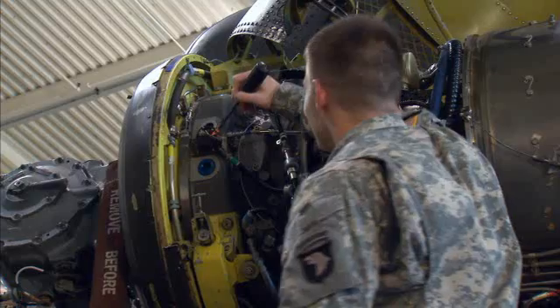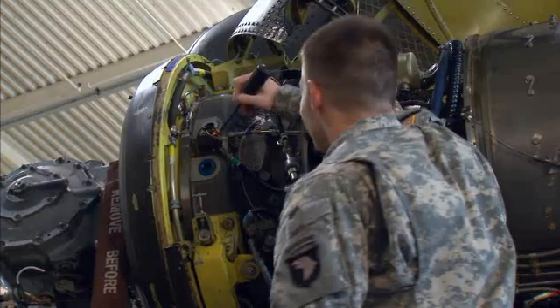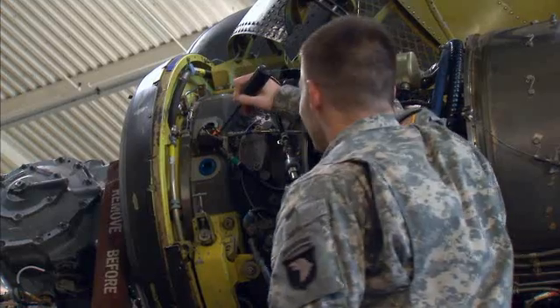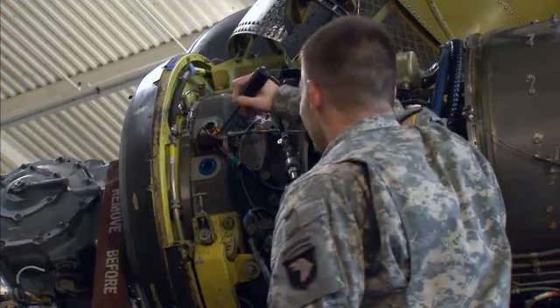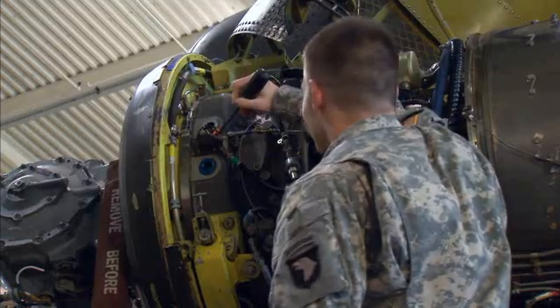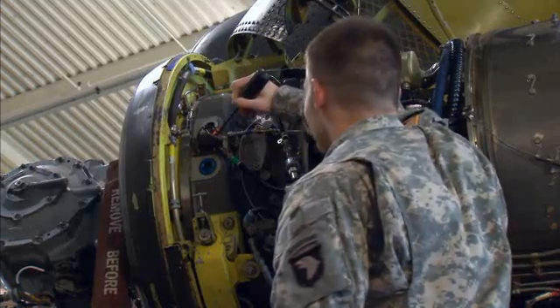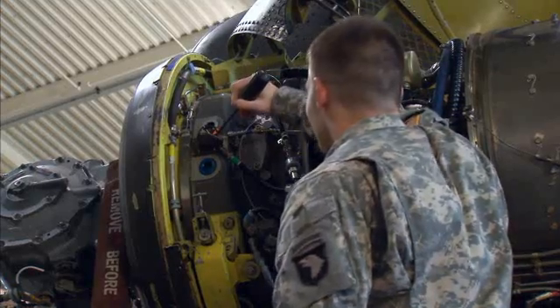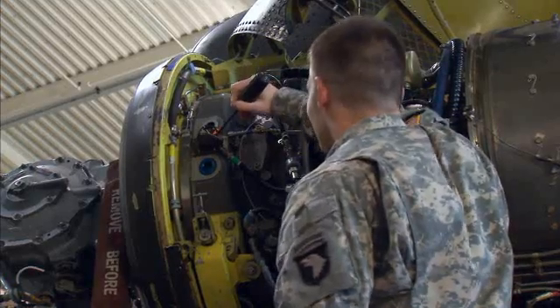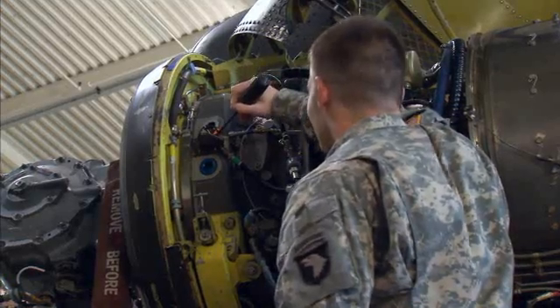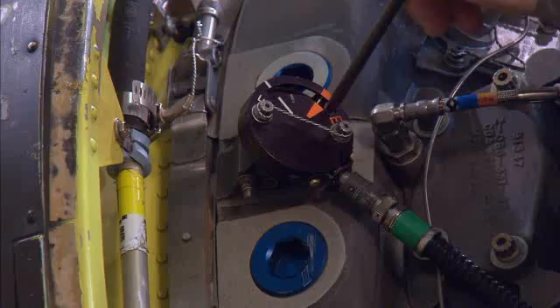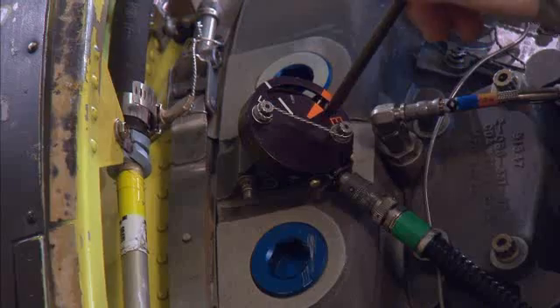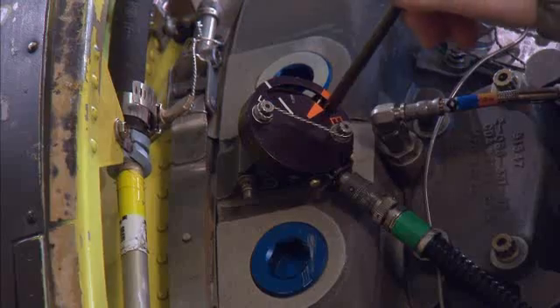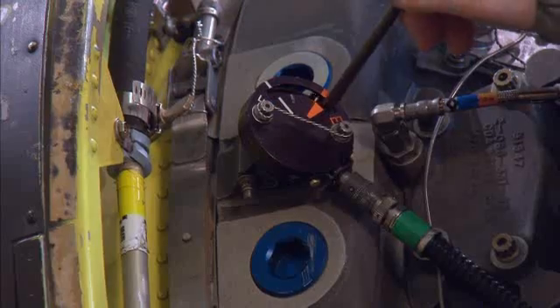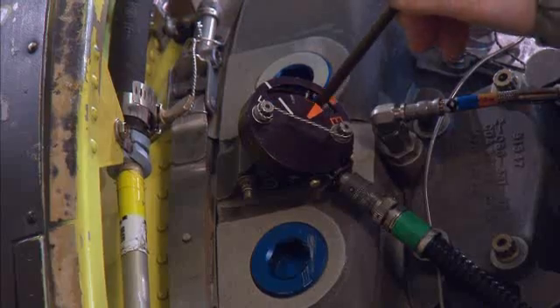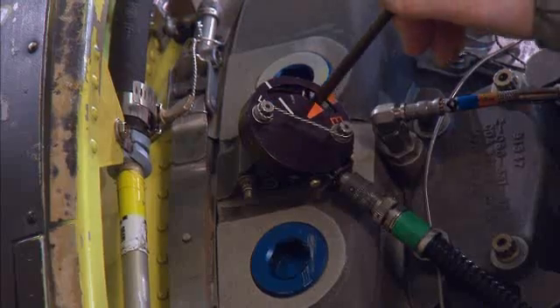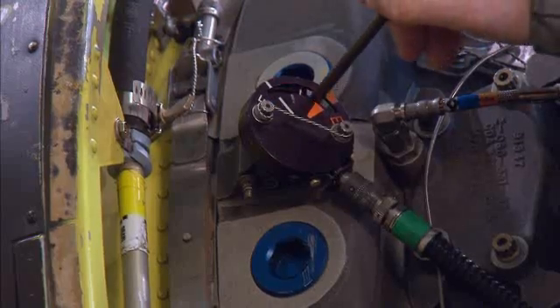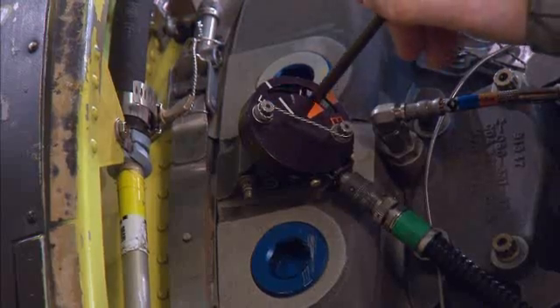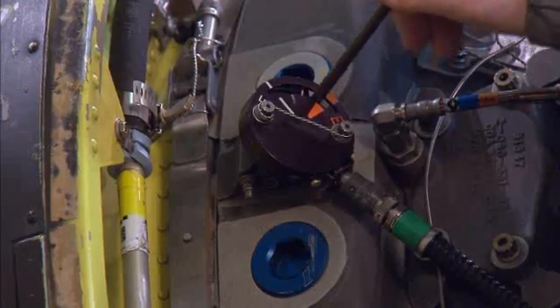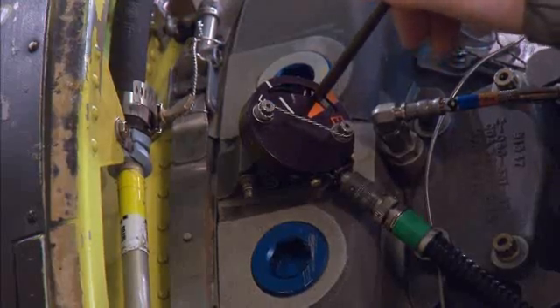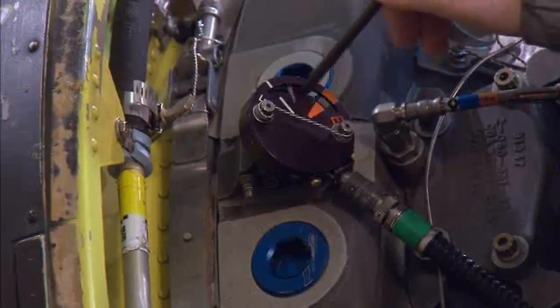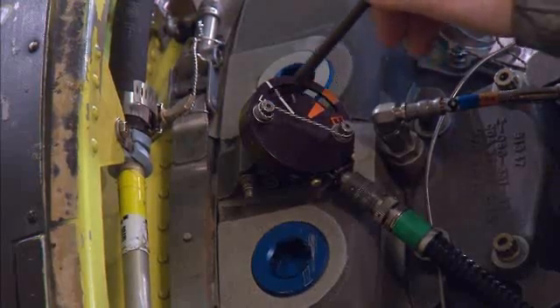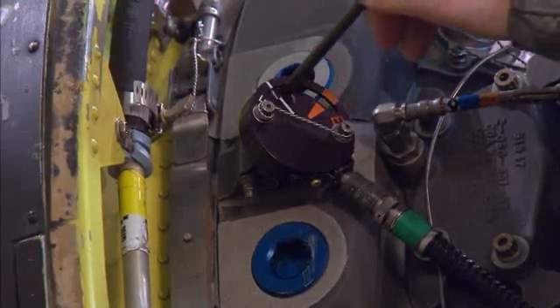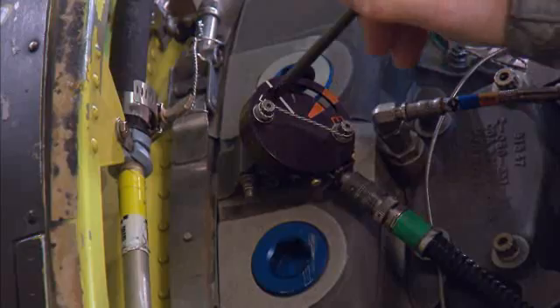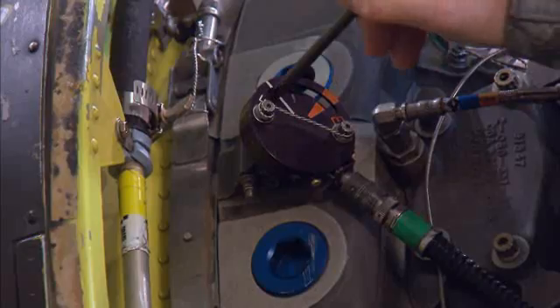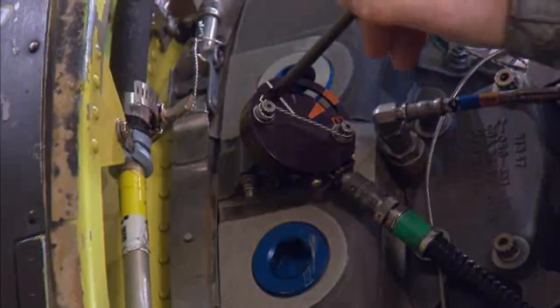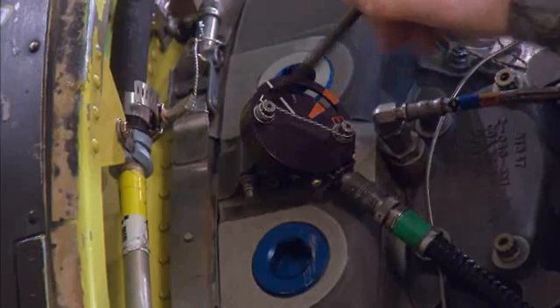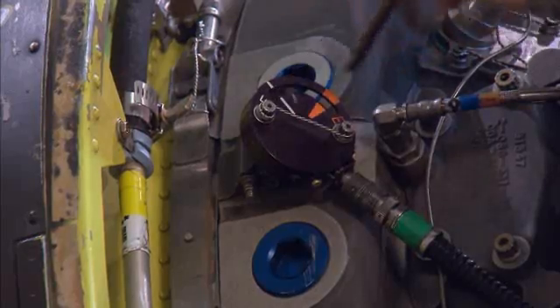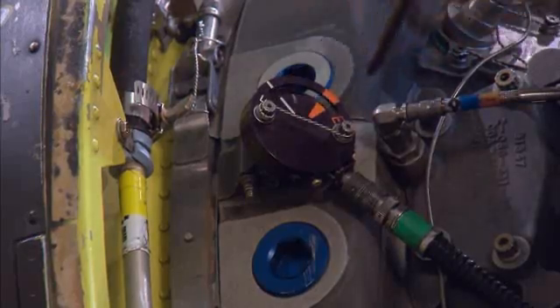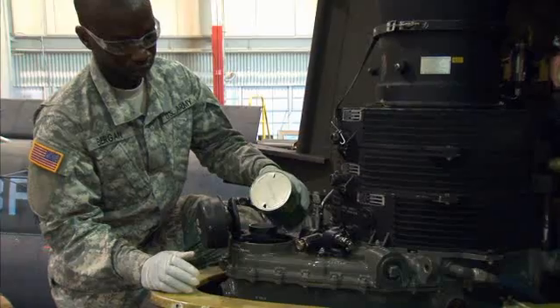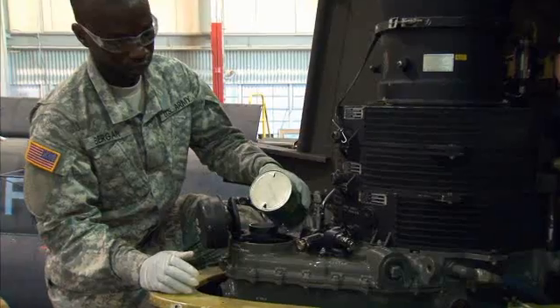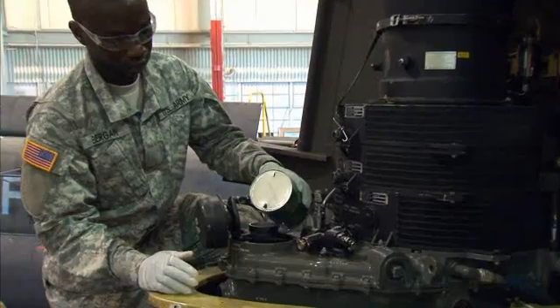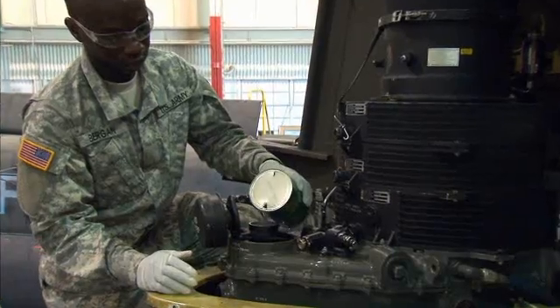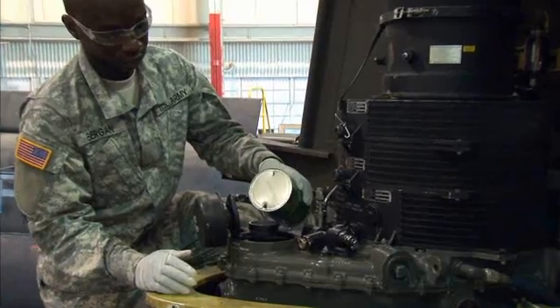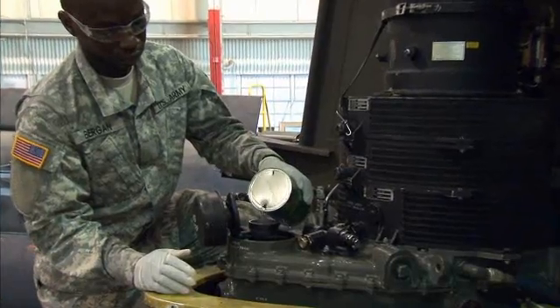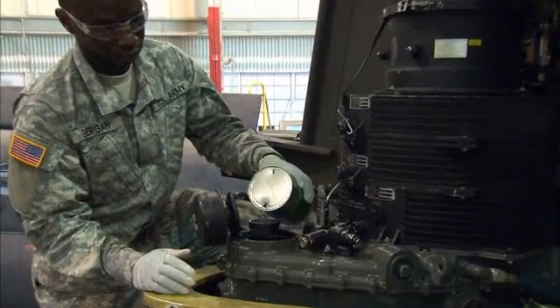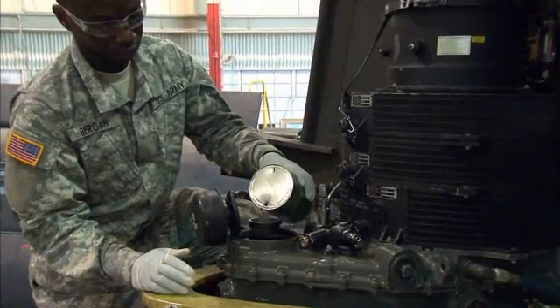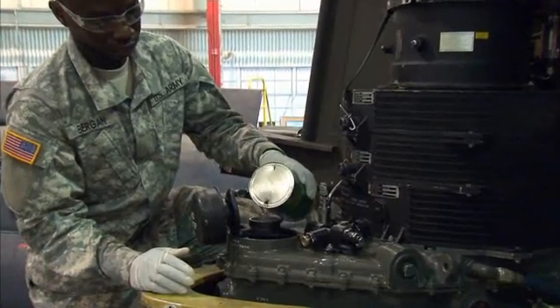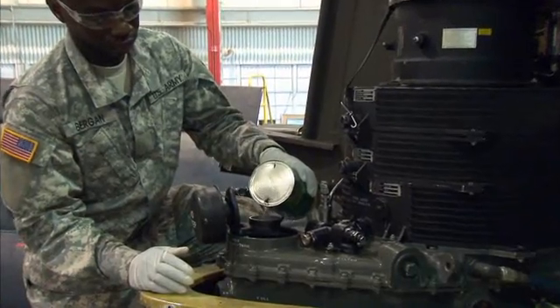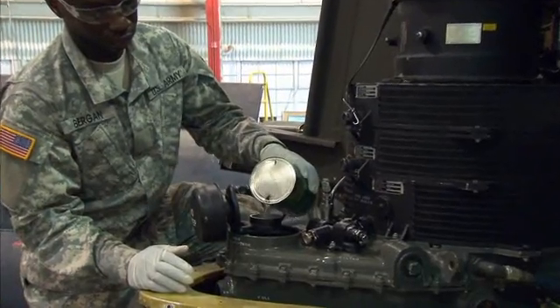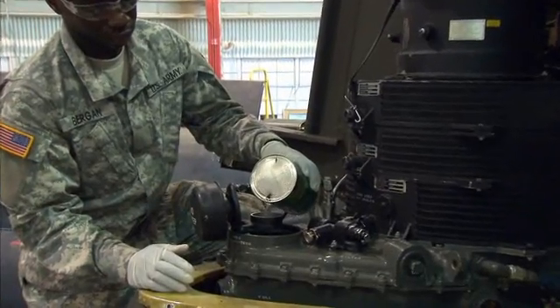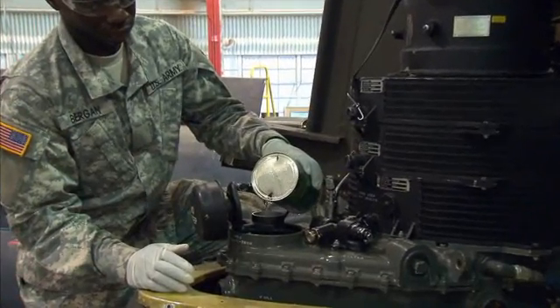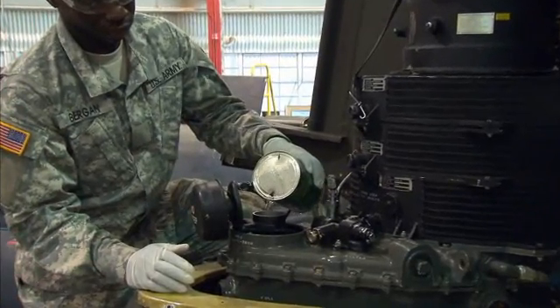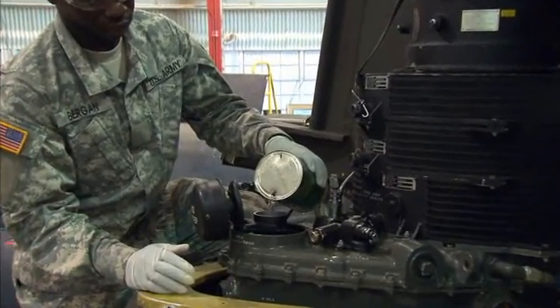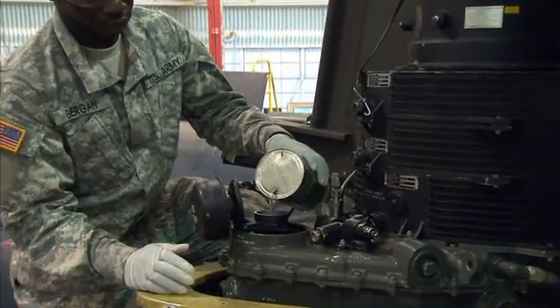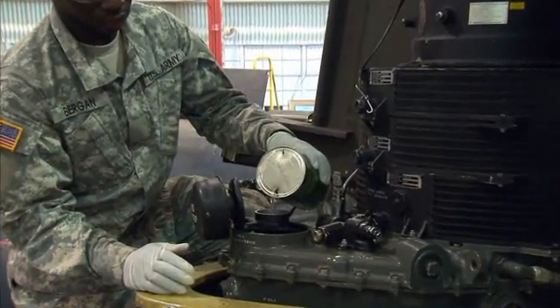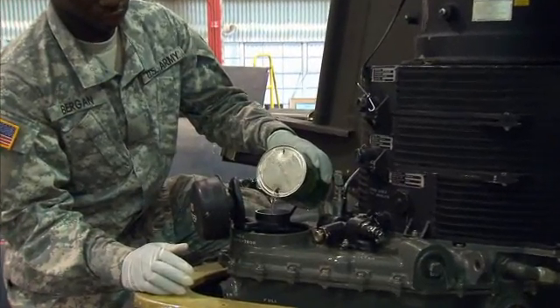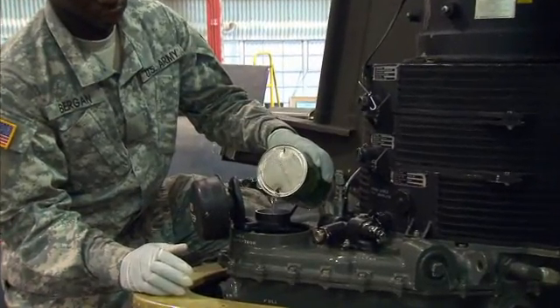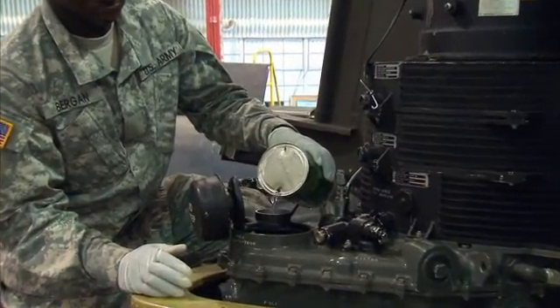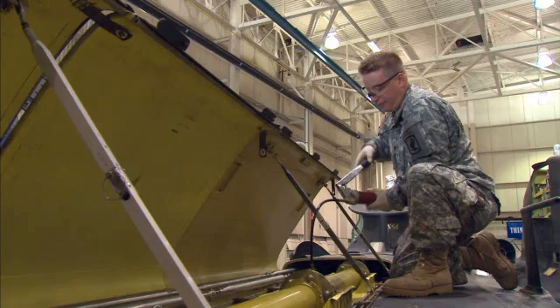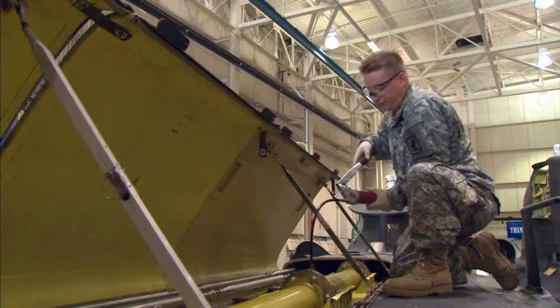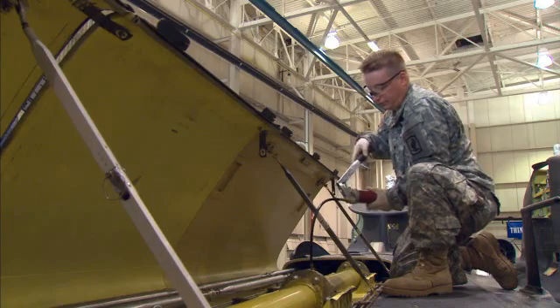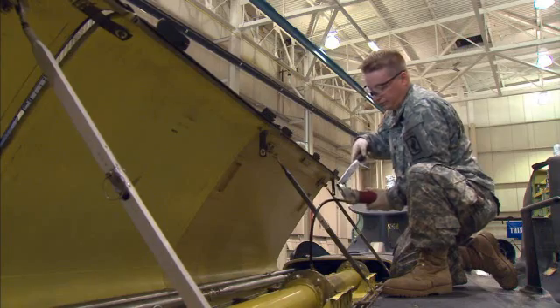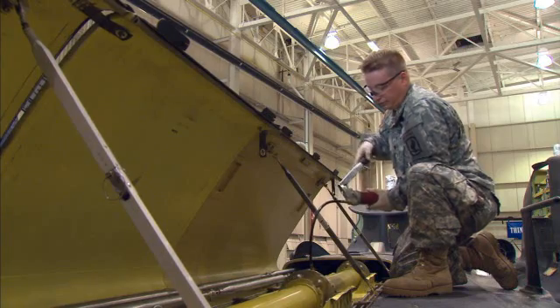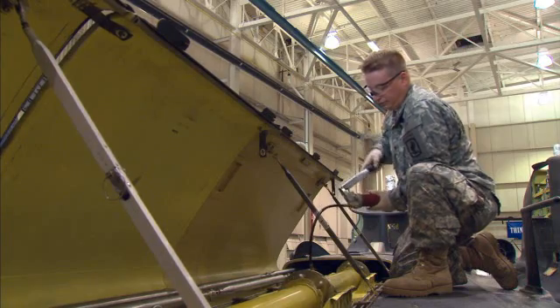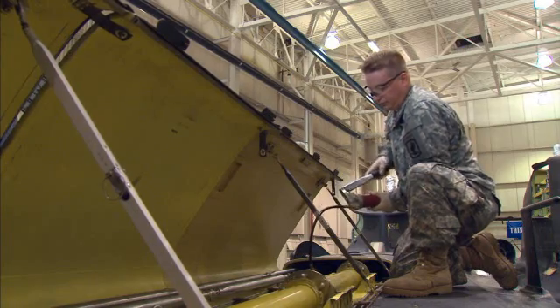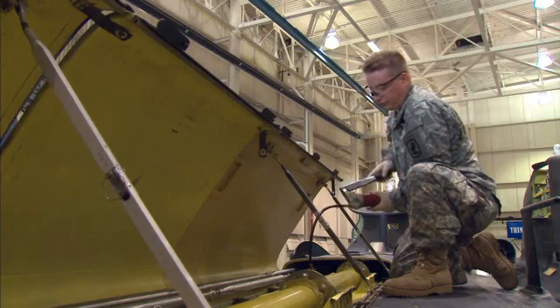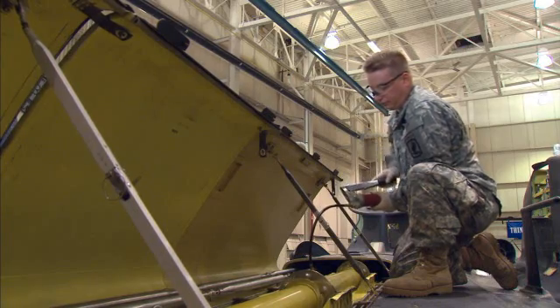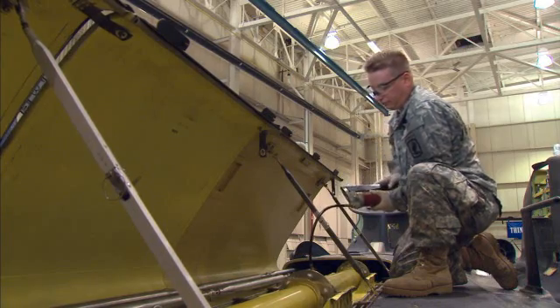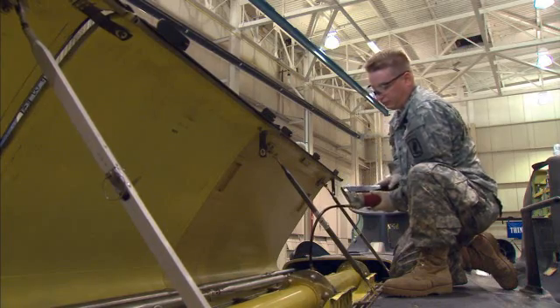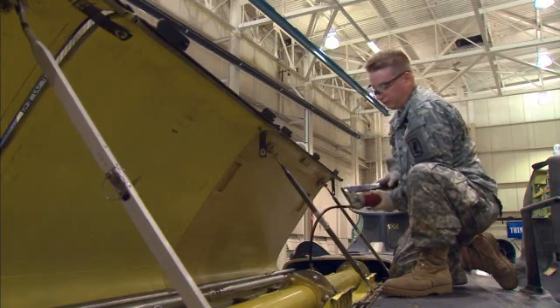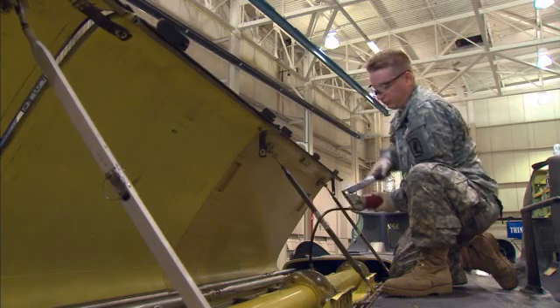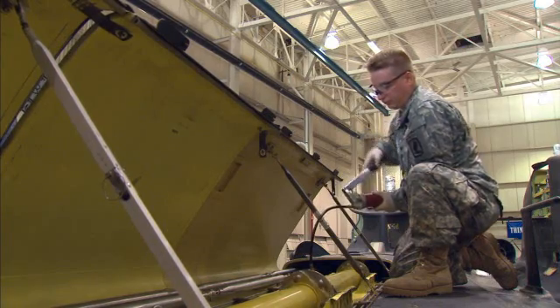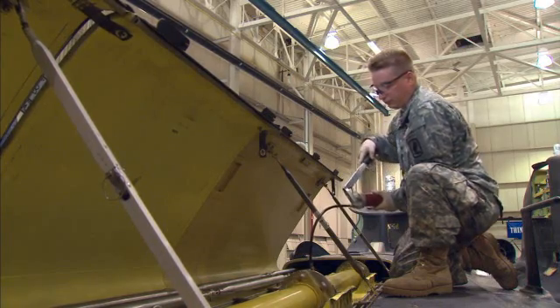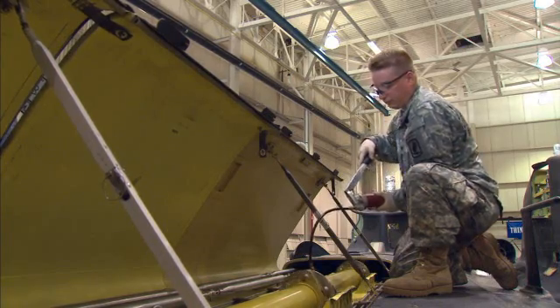You'll train to perform periodic maintenance on the Chinook, such as servicing the combining transmission and lubricating the drive system.